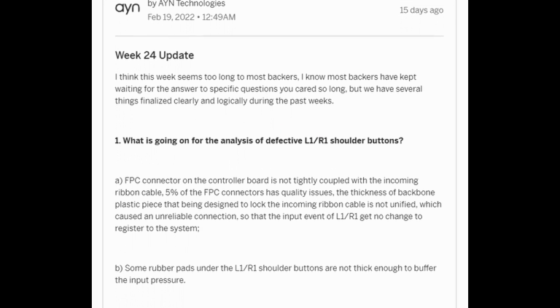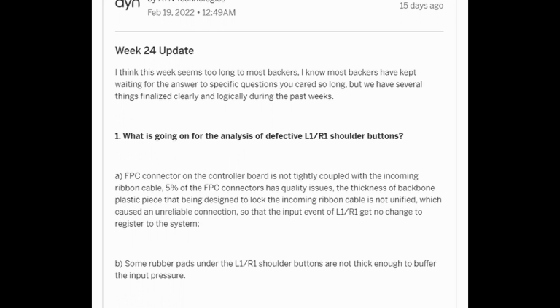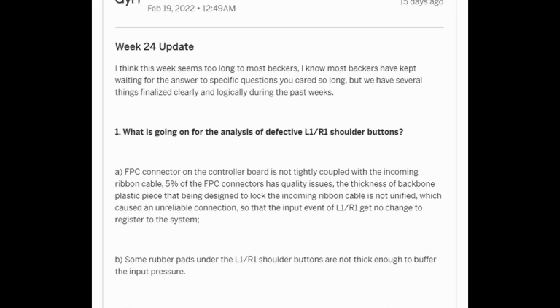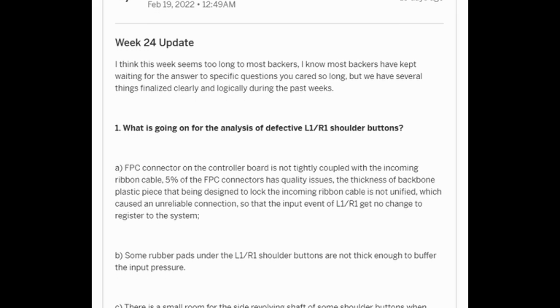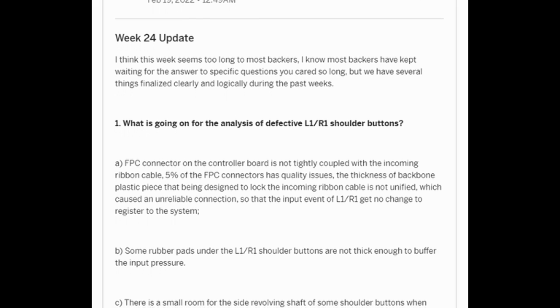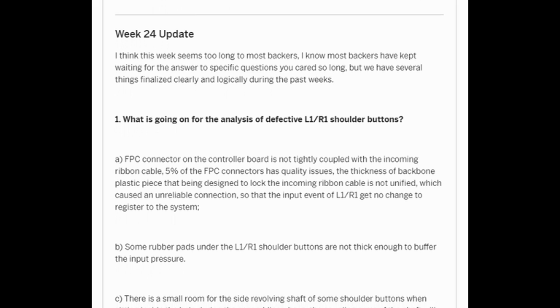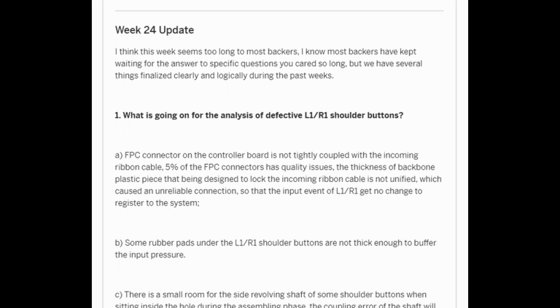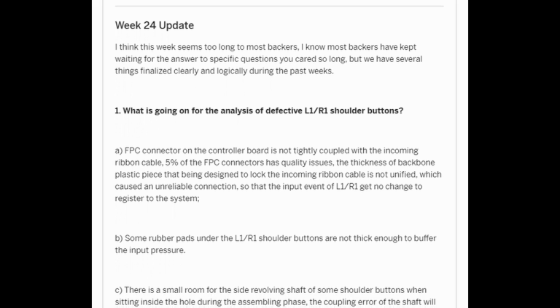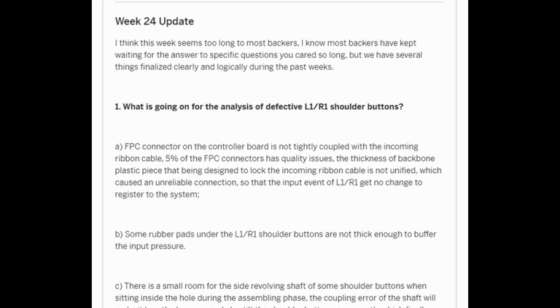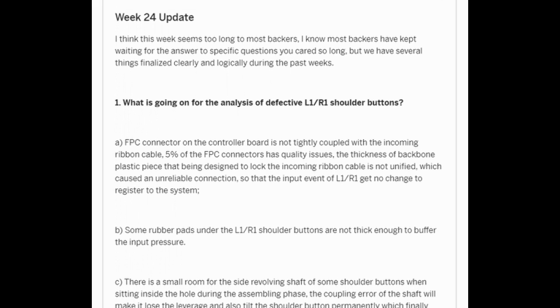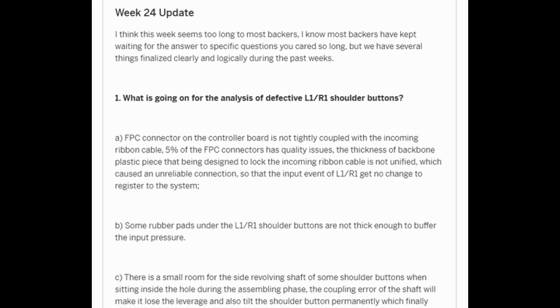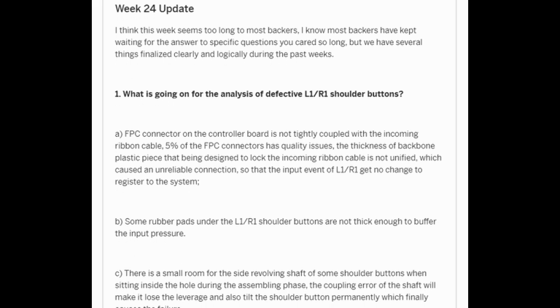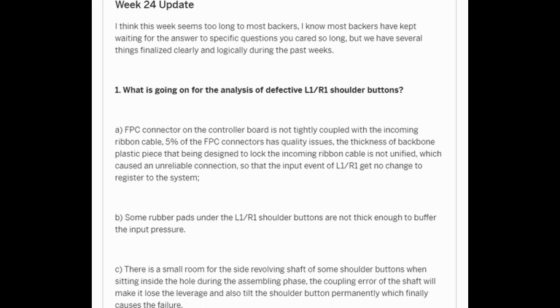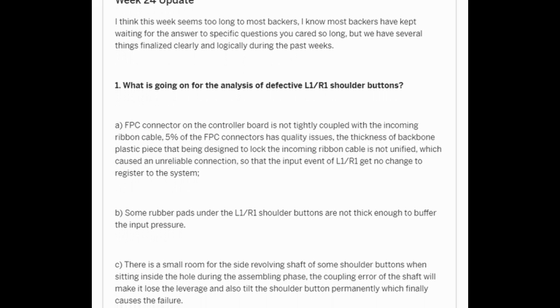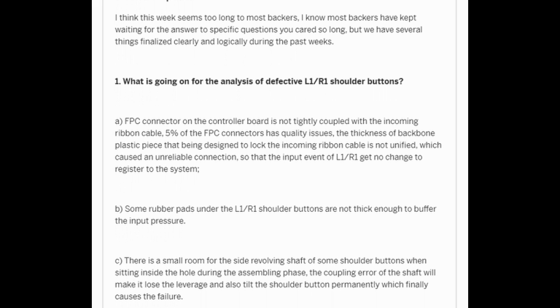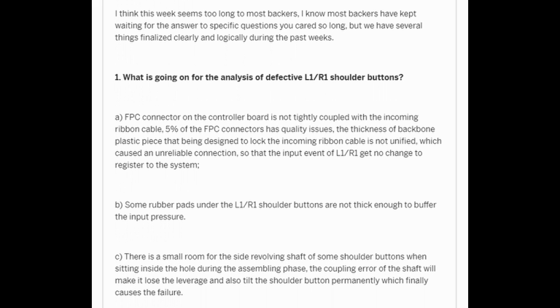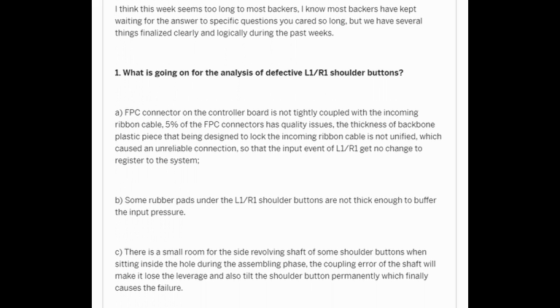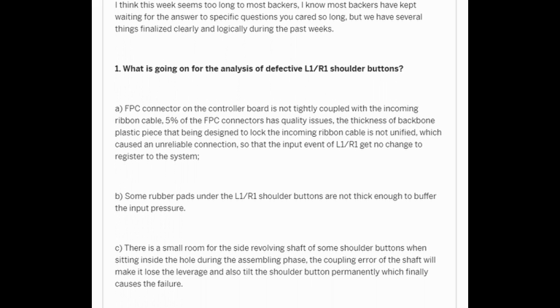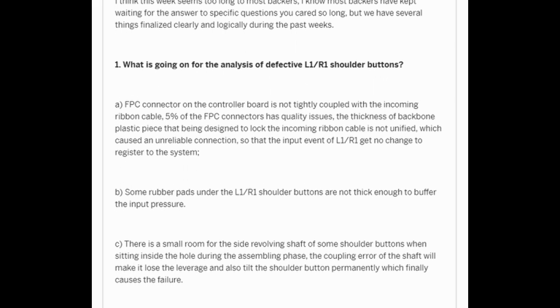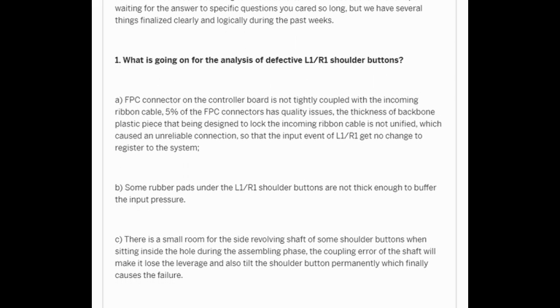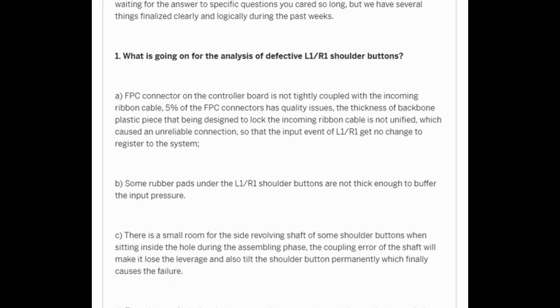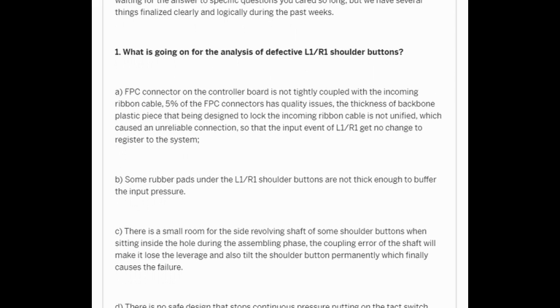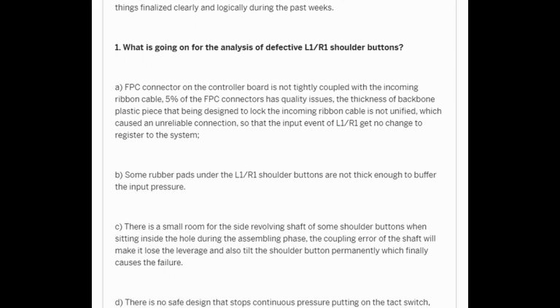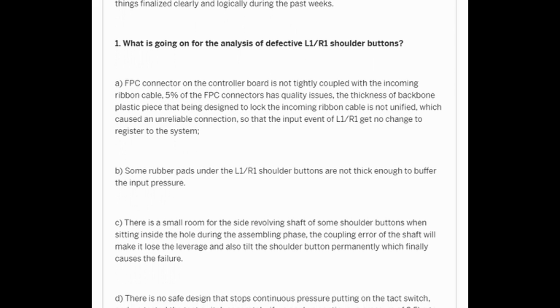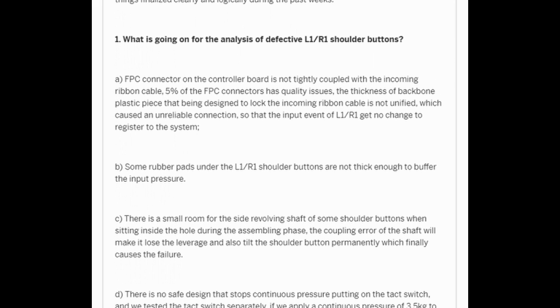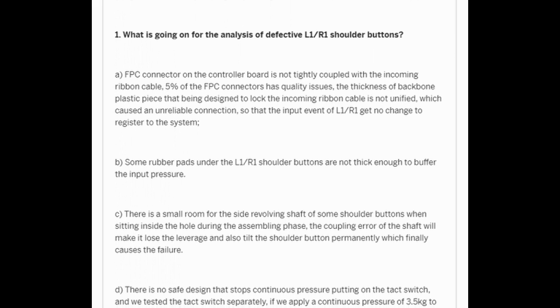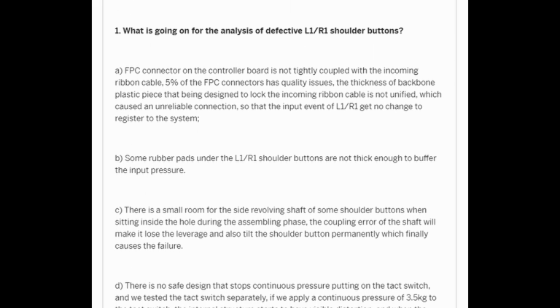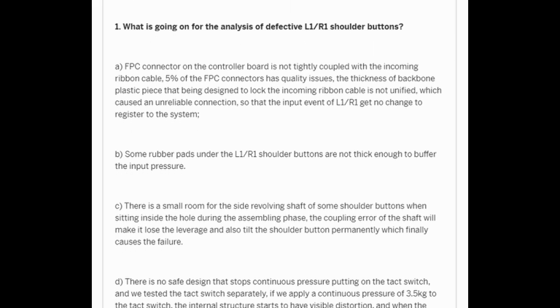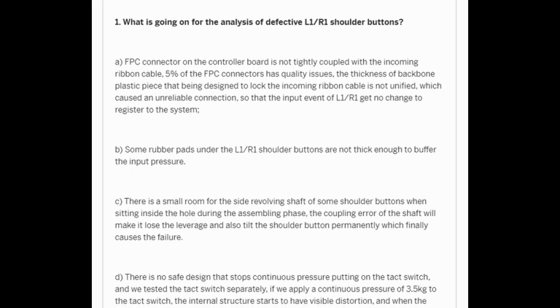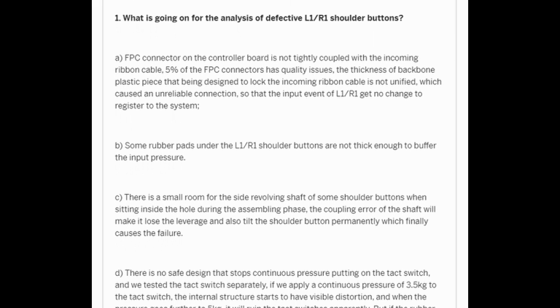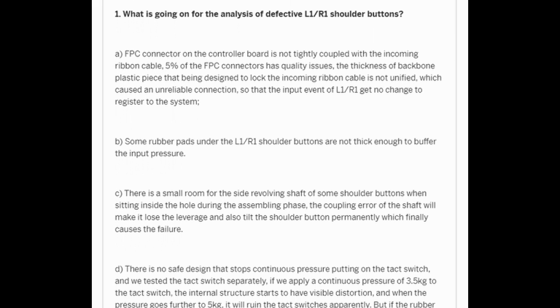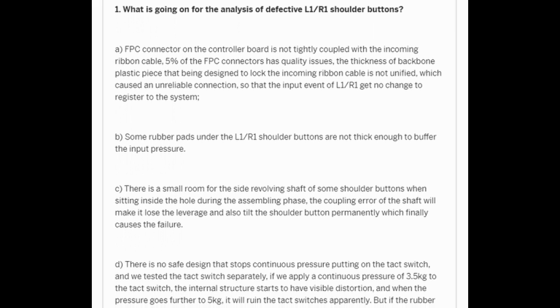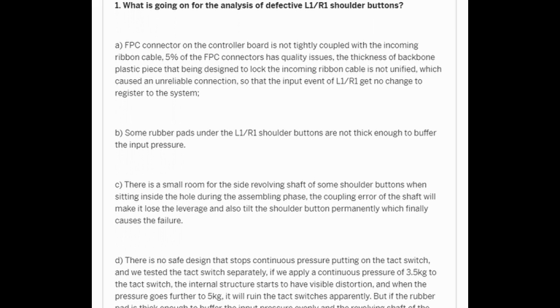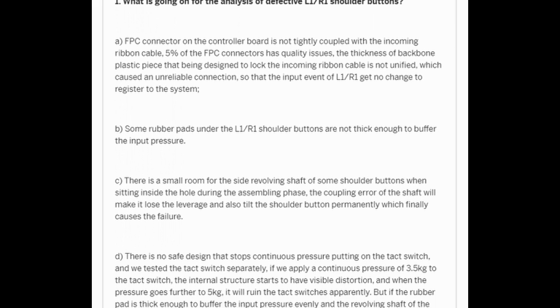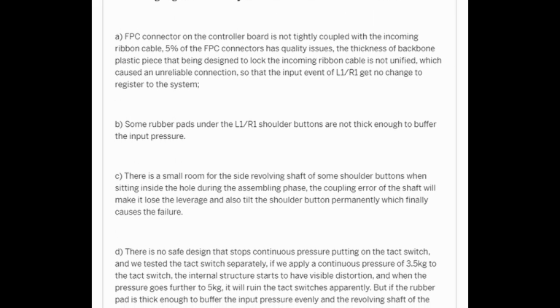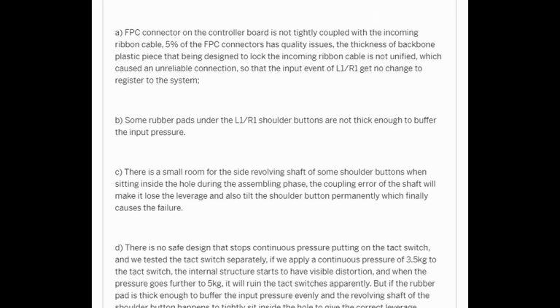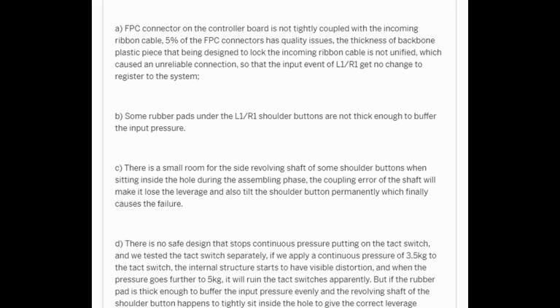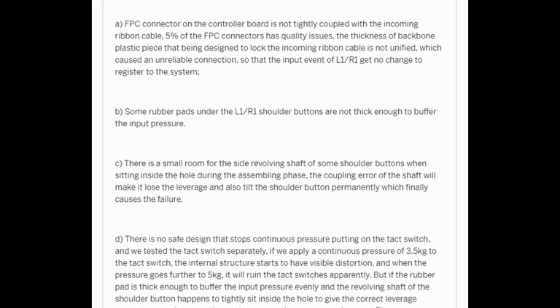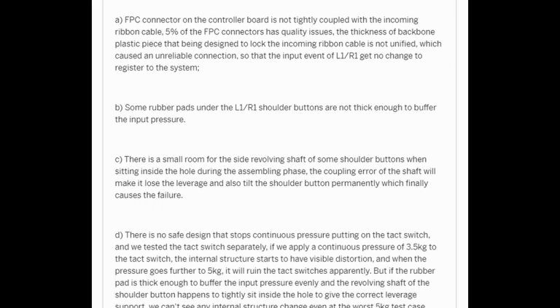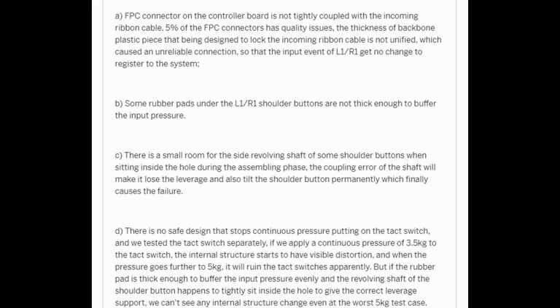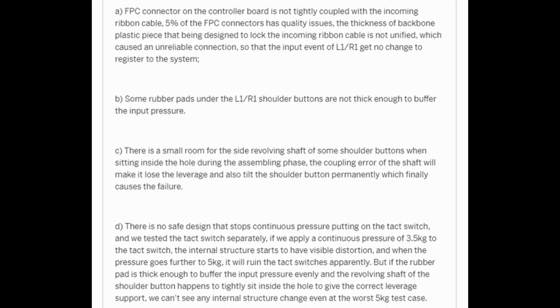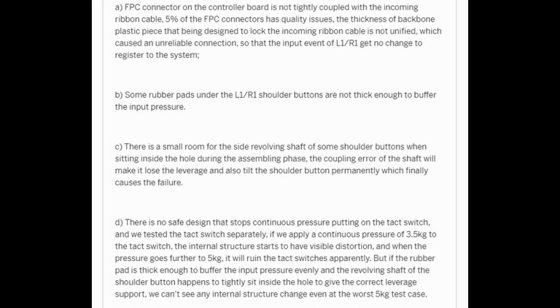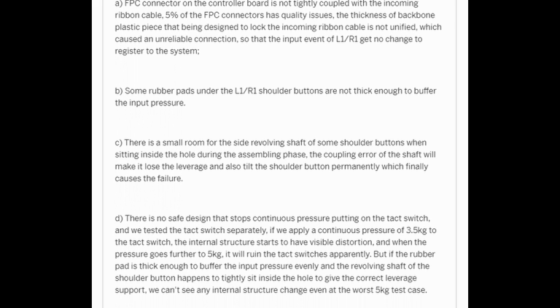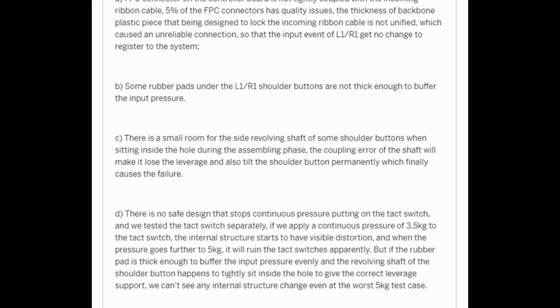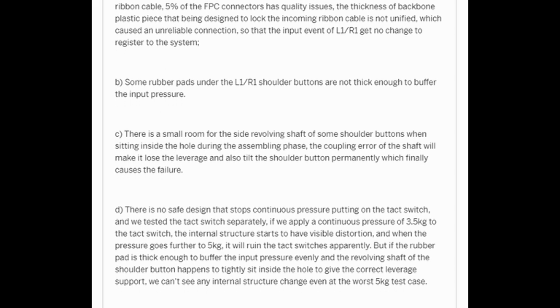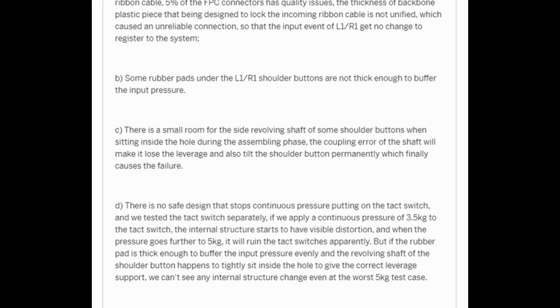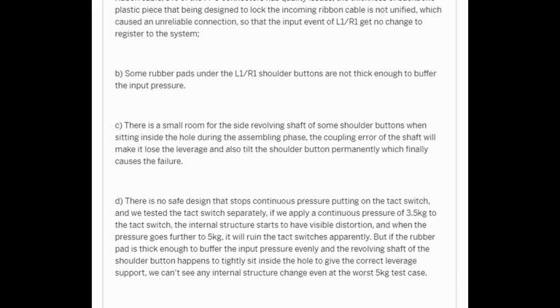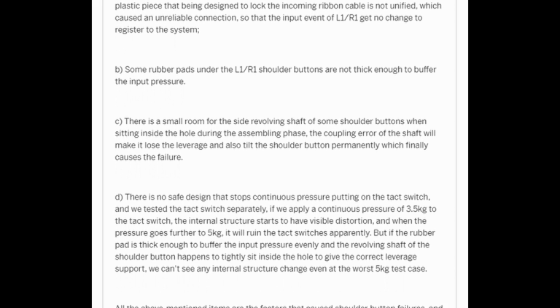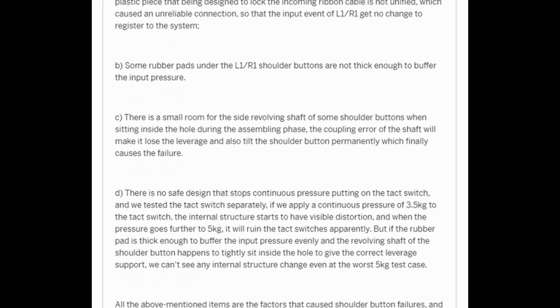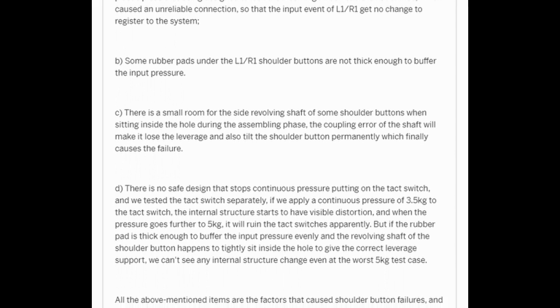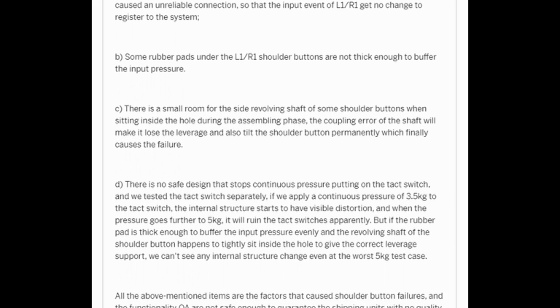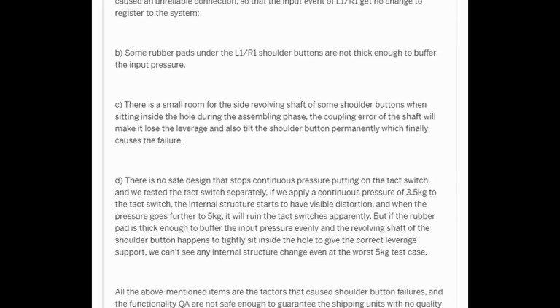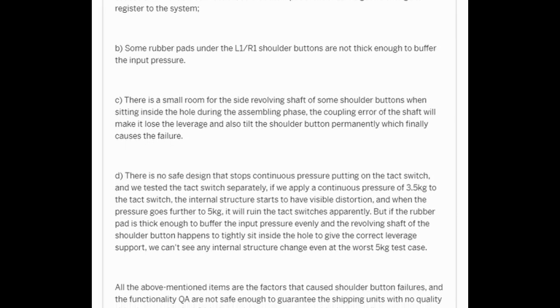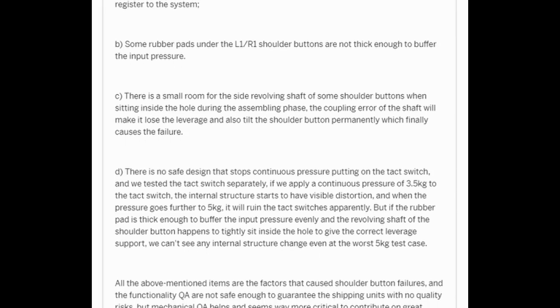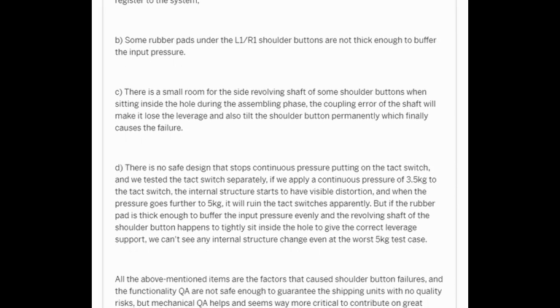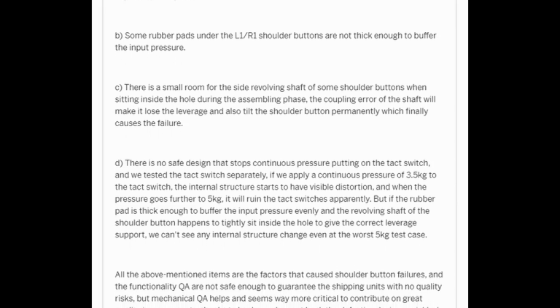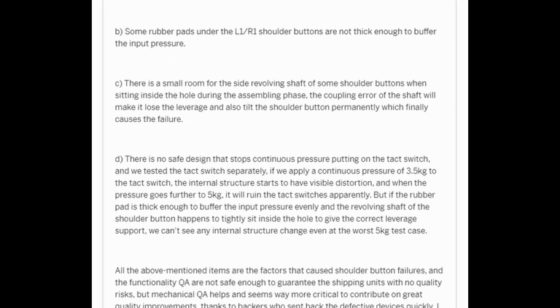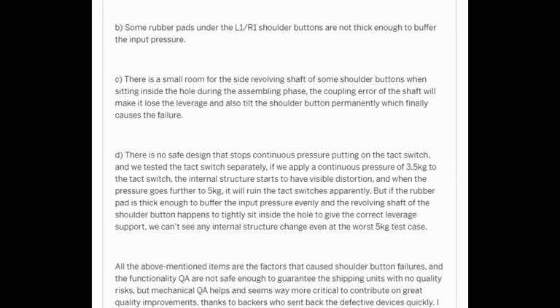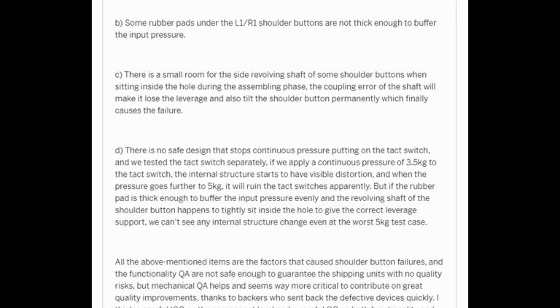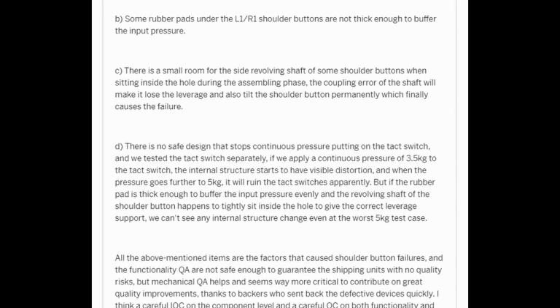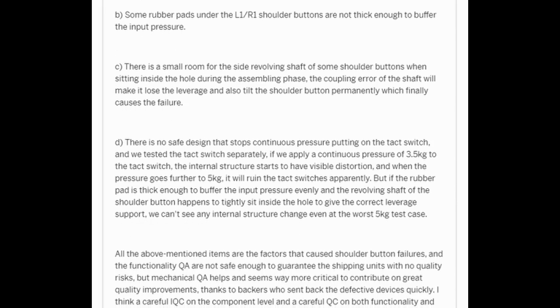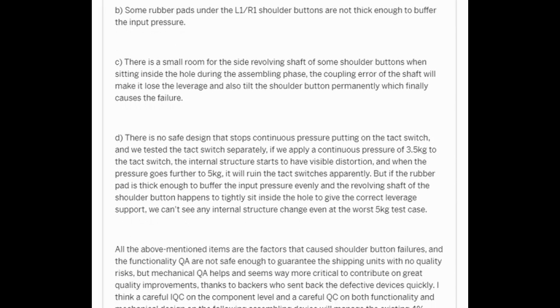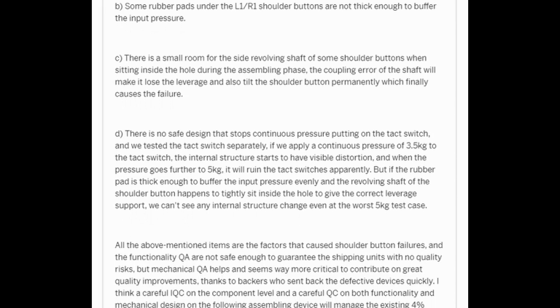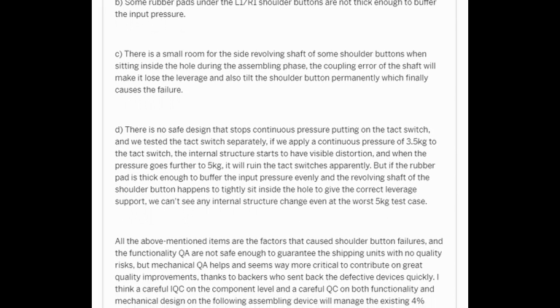In AYN's week 24 update on February 19, 2022, they discussed the L1-R1 shoulder button issue in quite some detail.